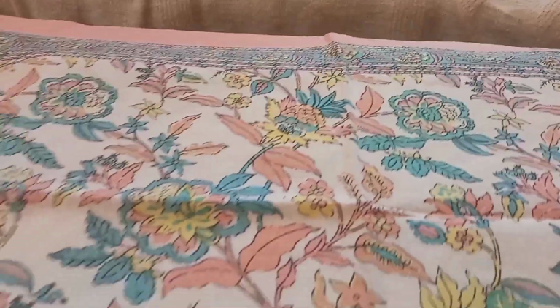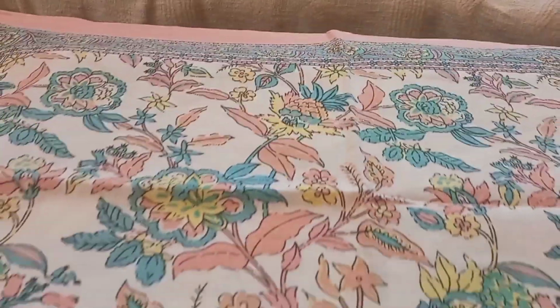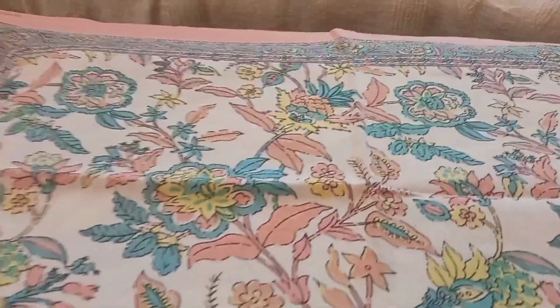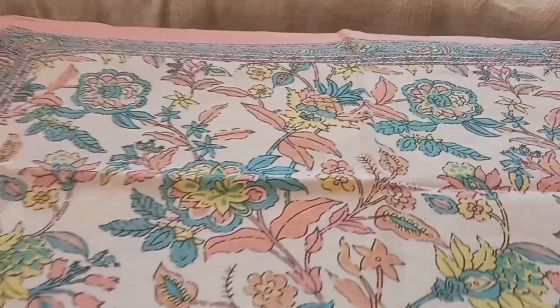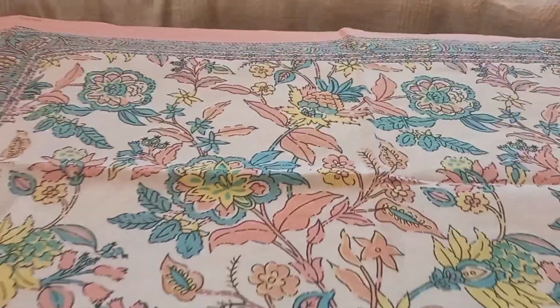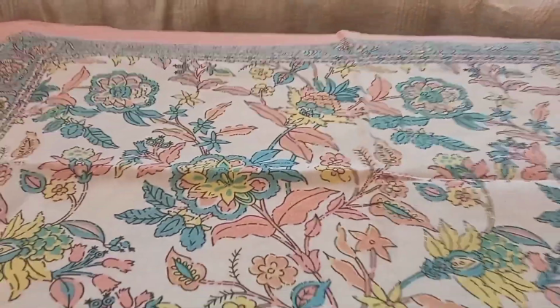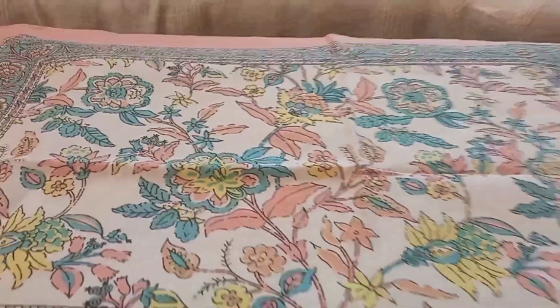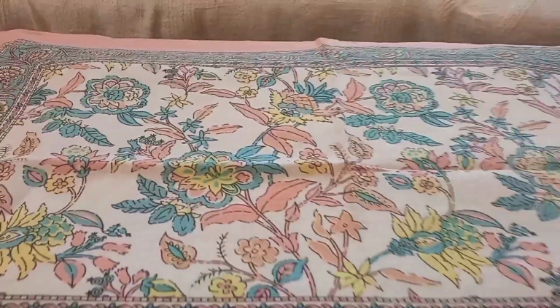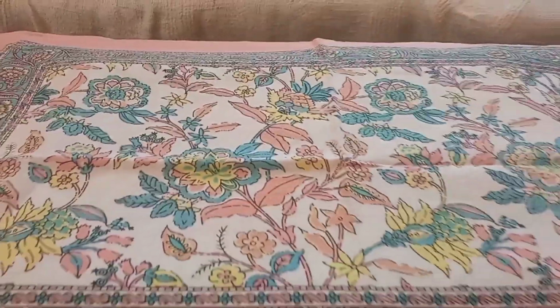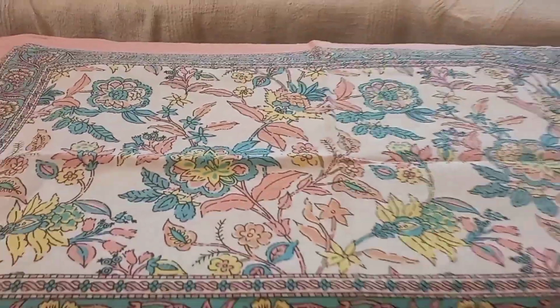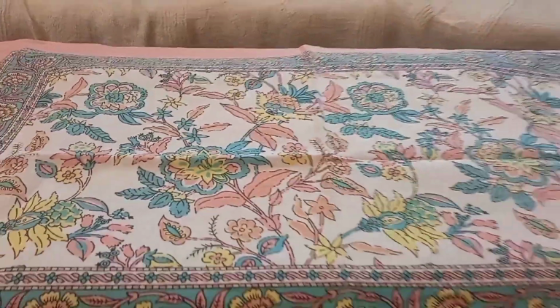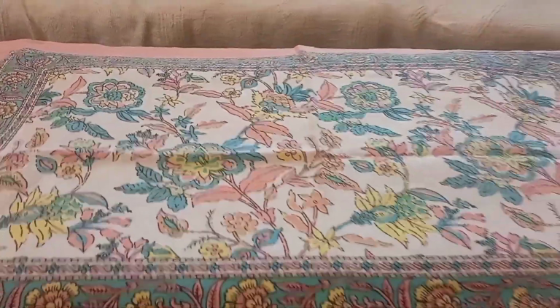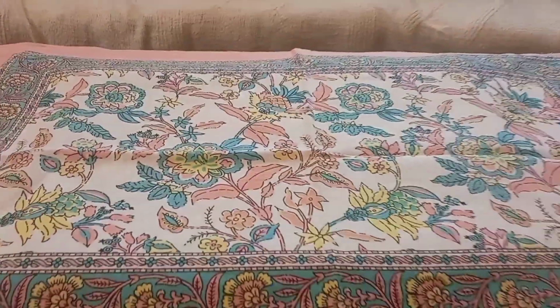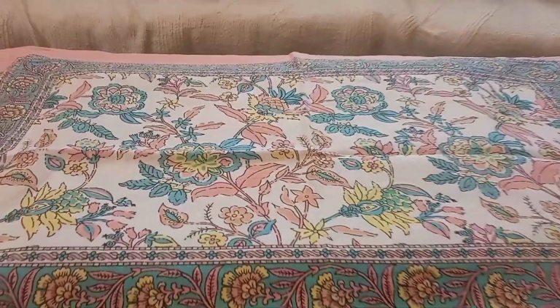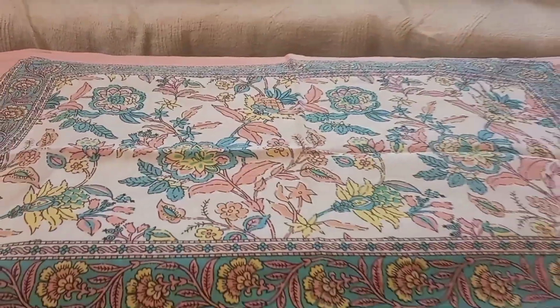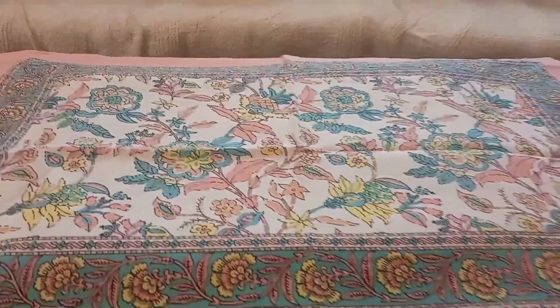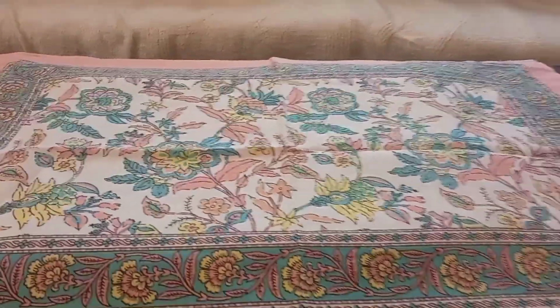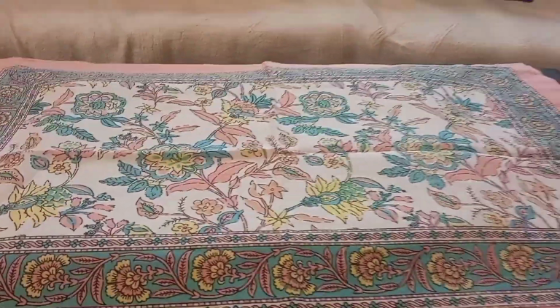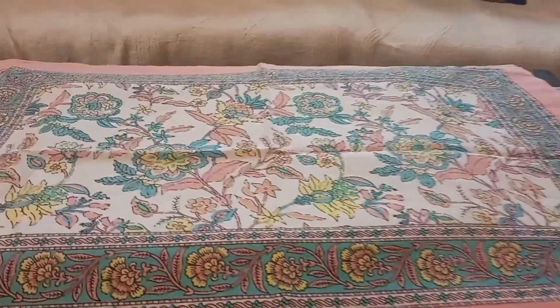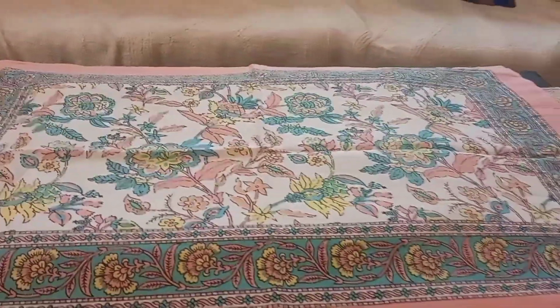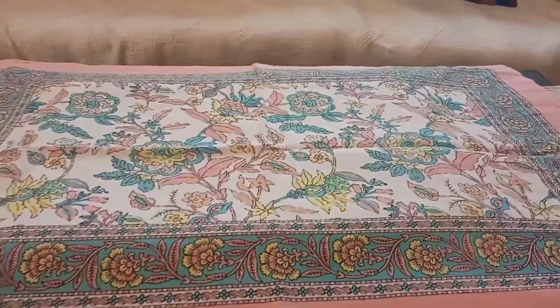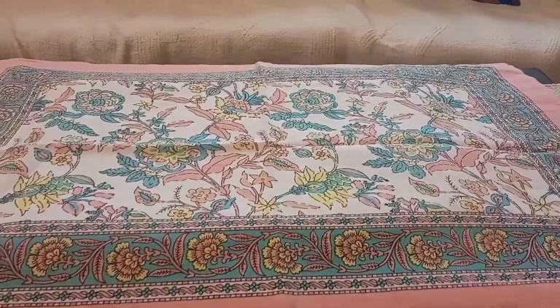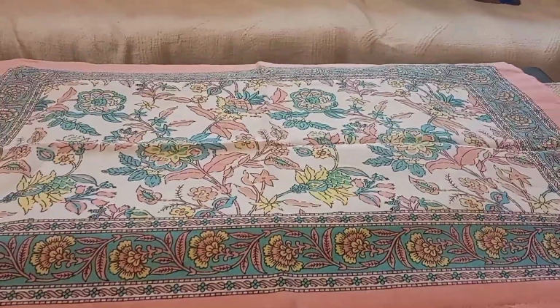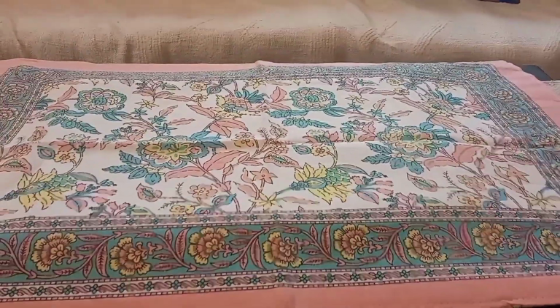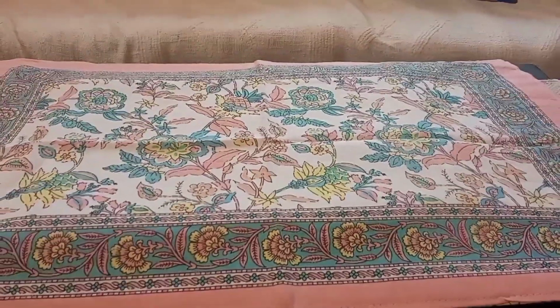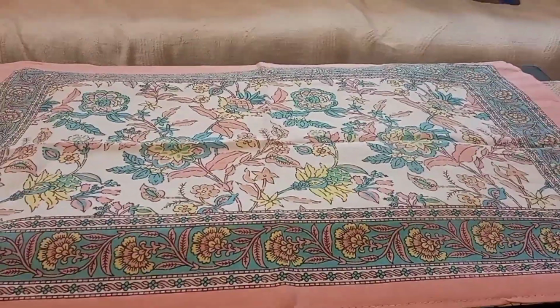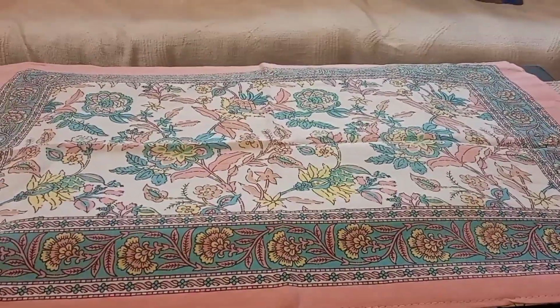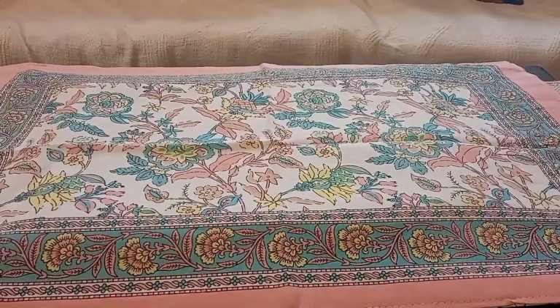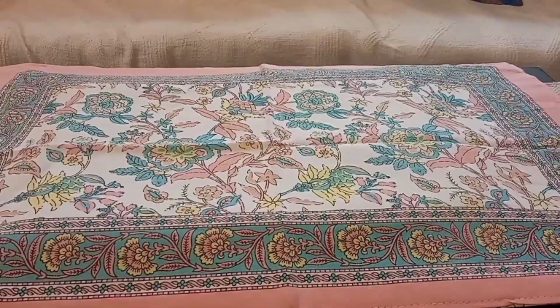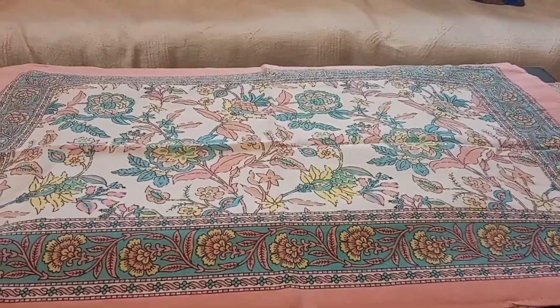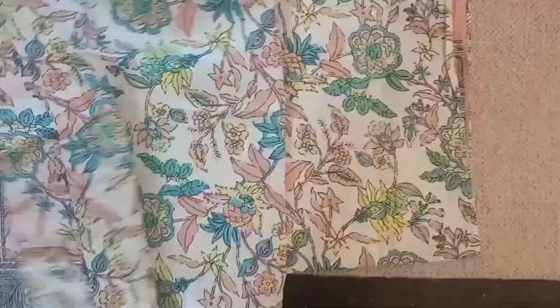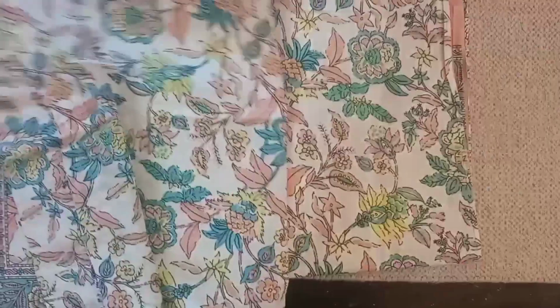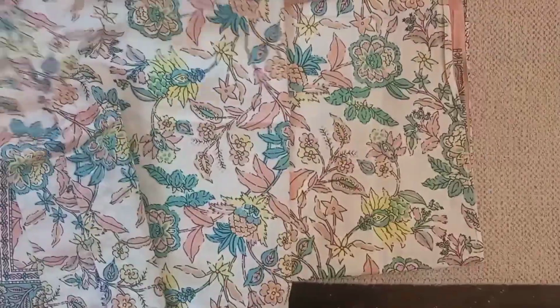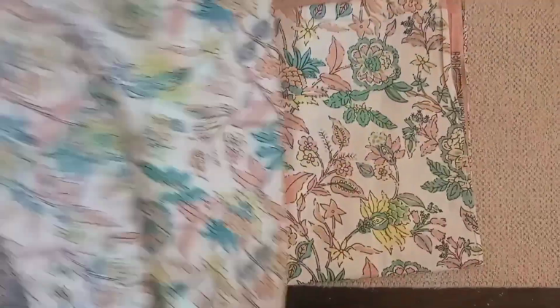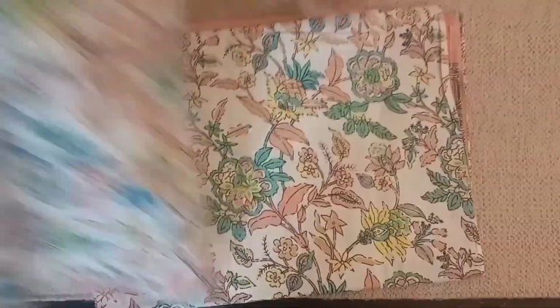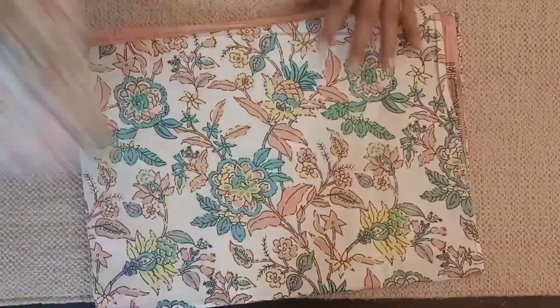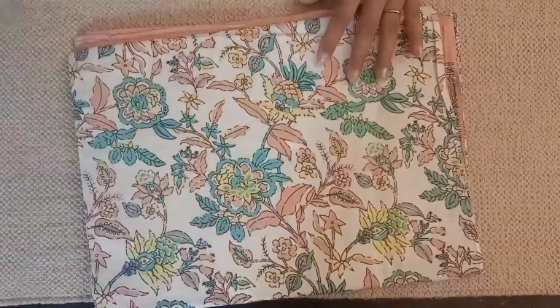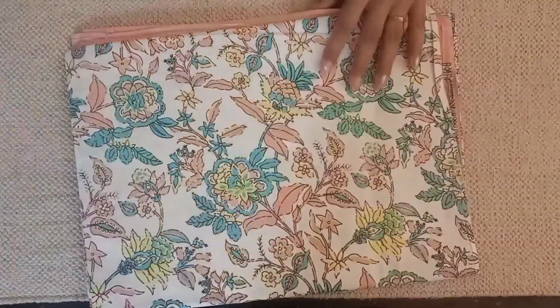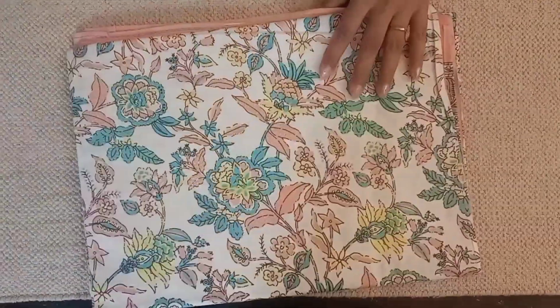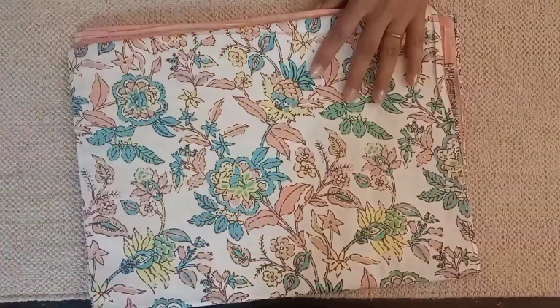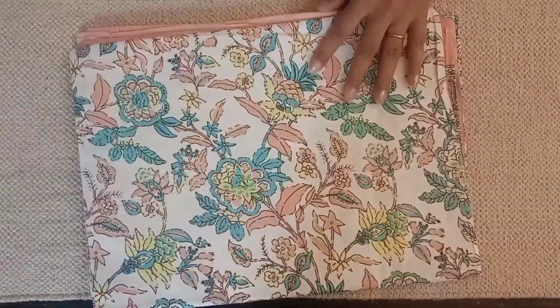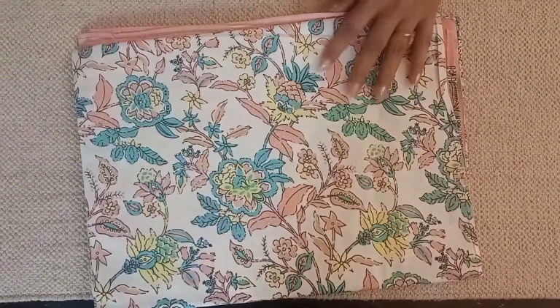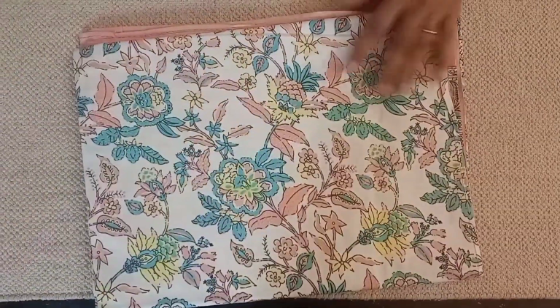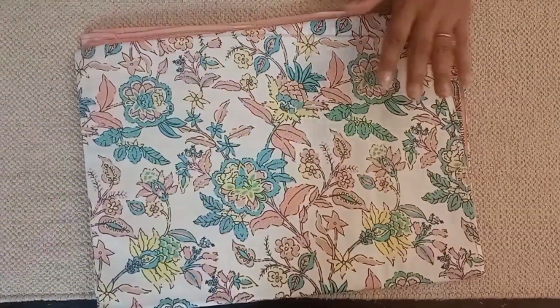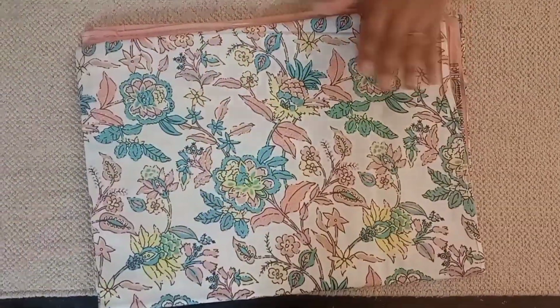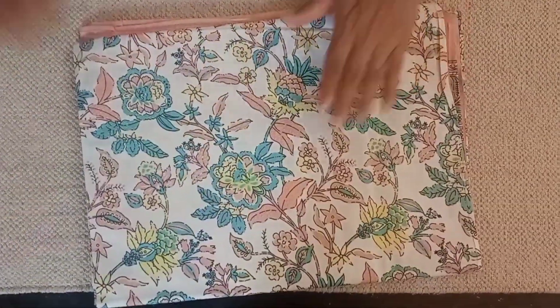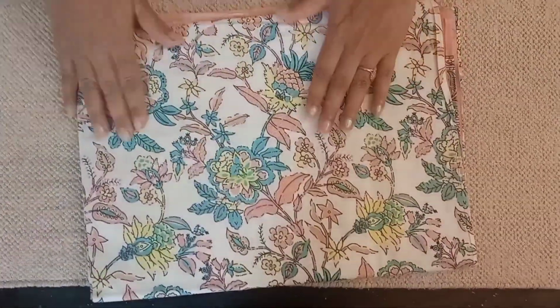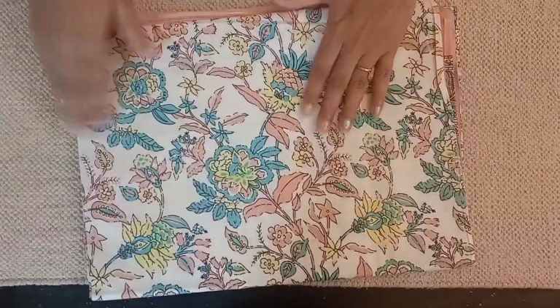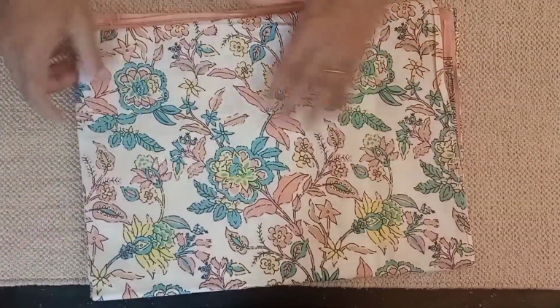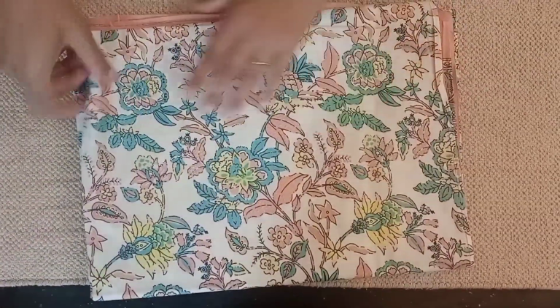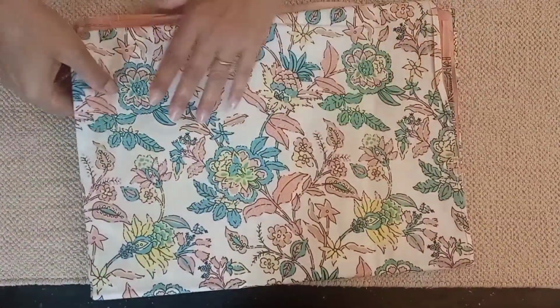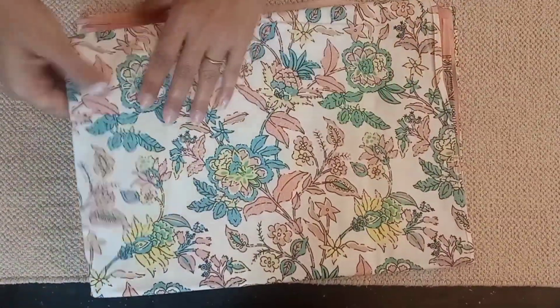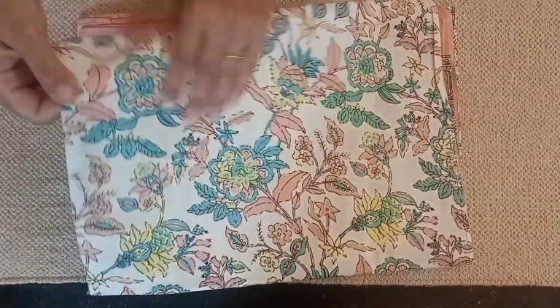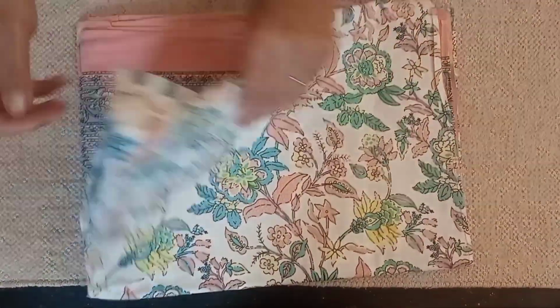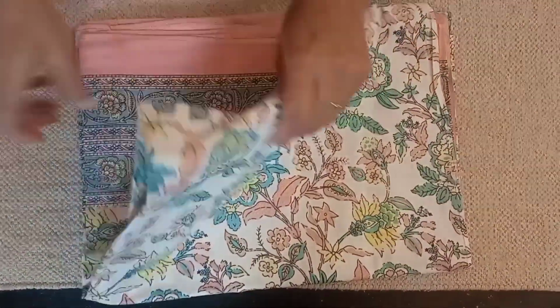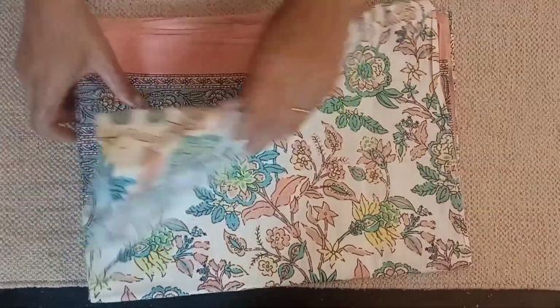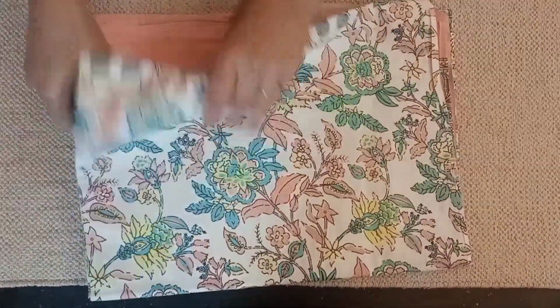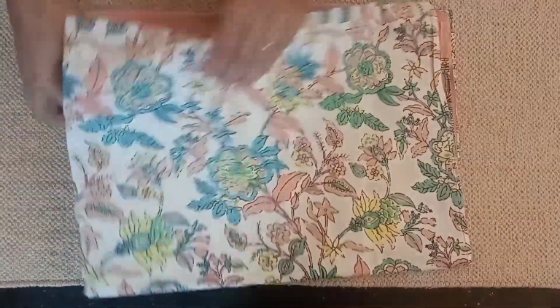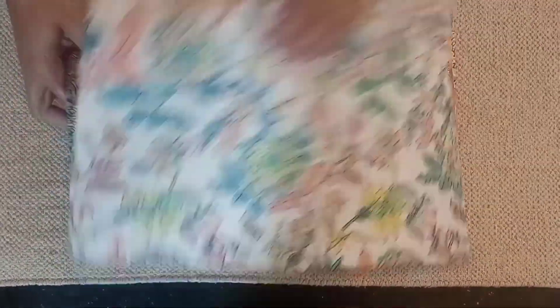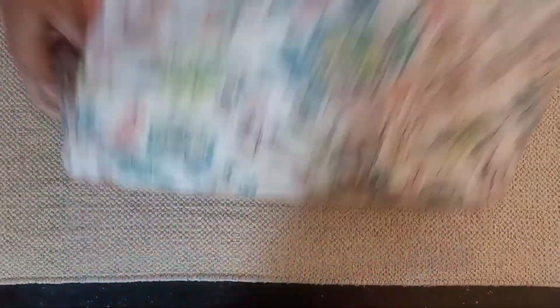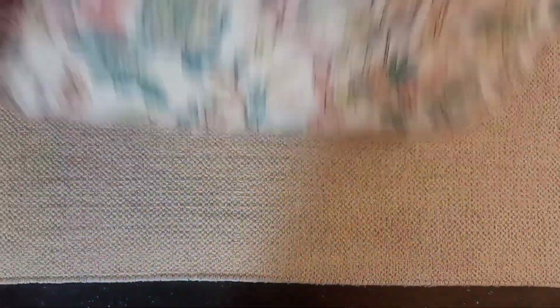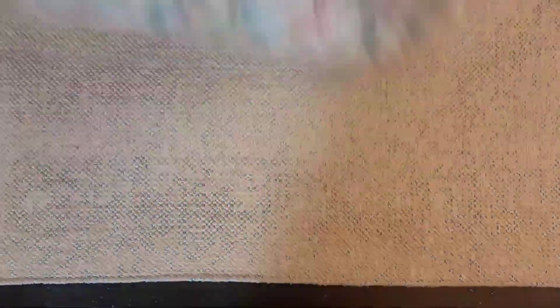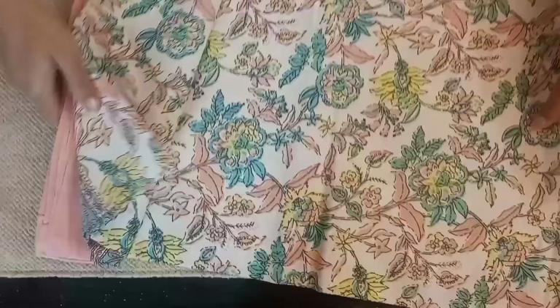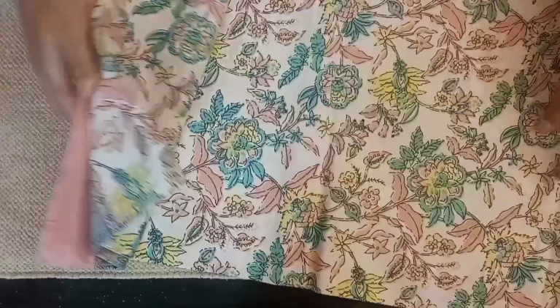When the summer comes, this pillow cover is very appropriate. I think this color is very good. Now, let's look at the bed sheet.